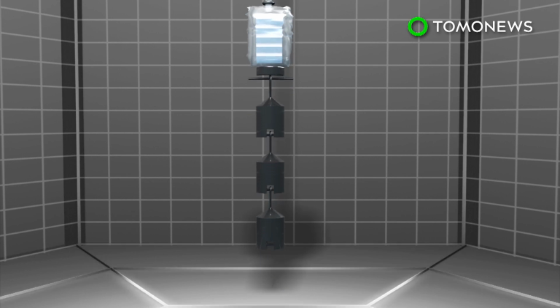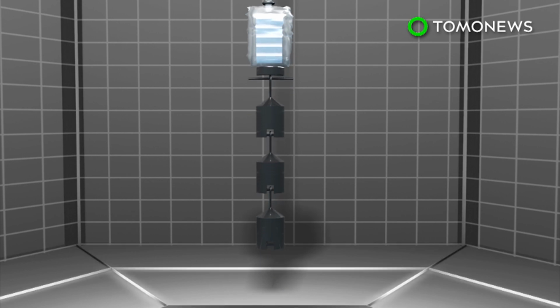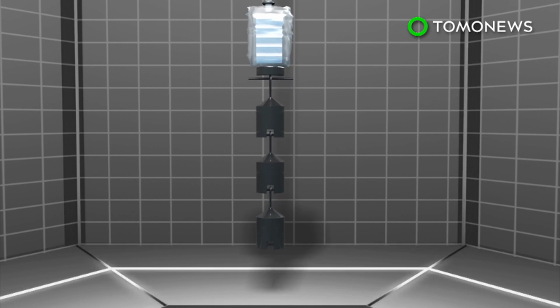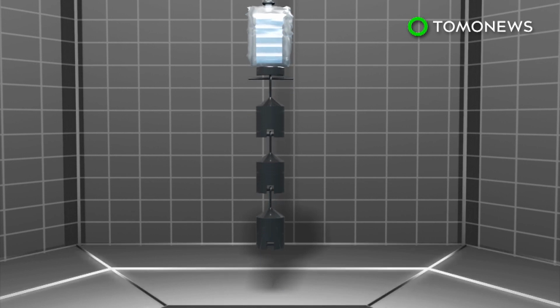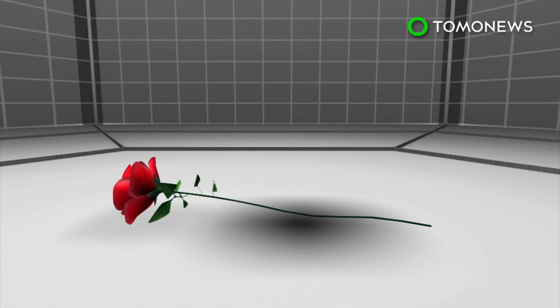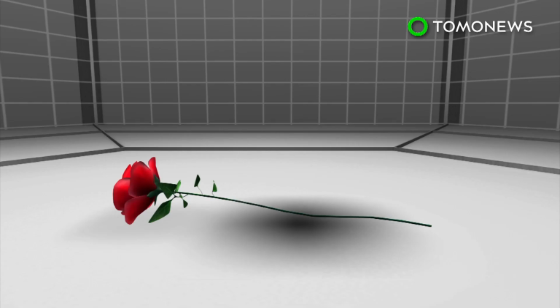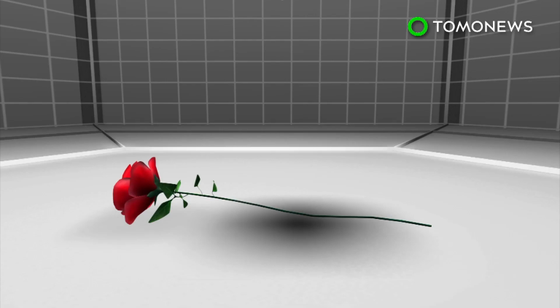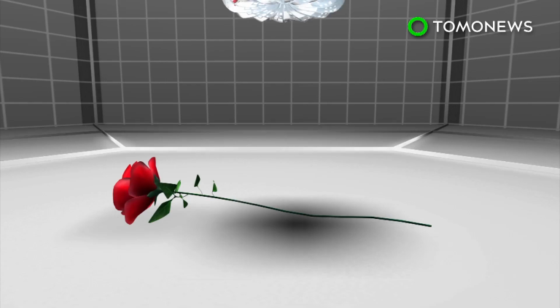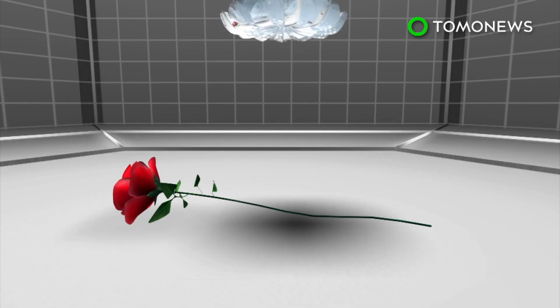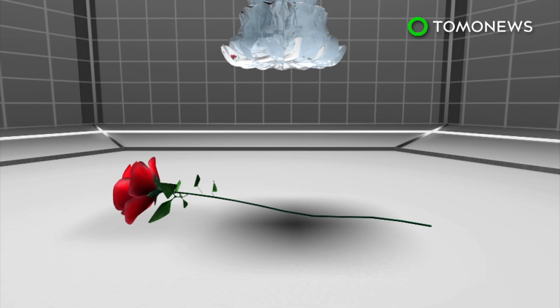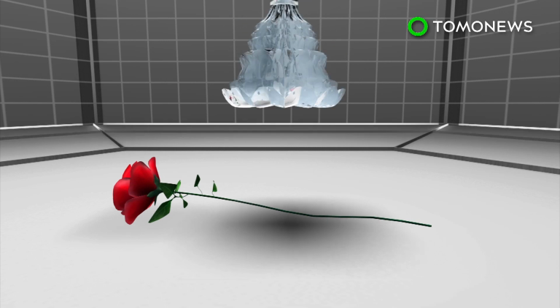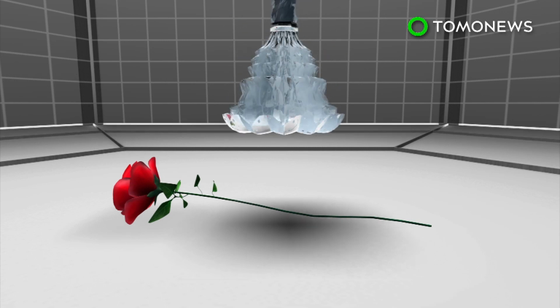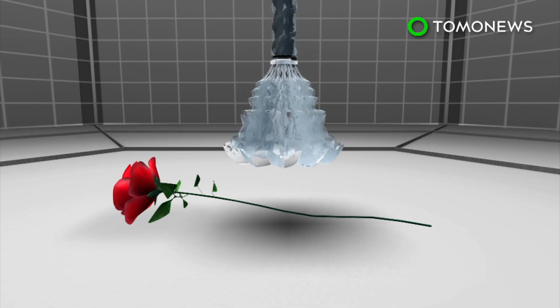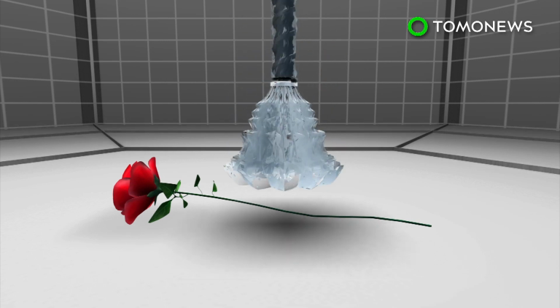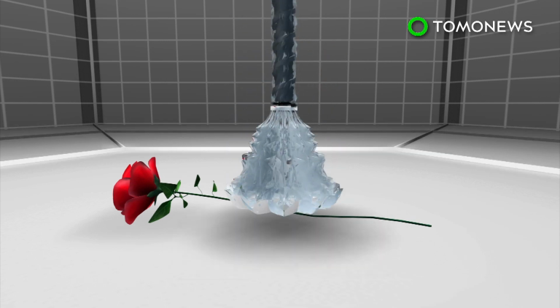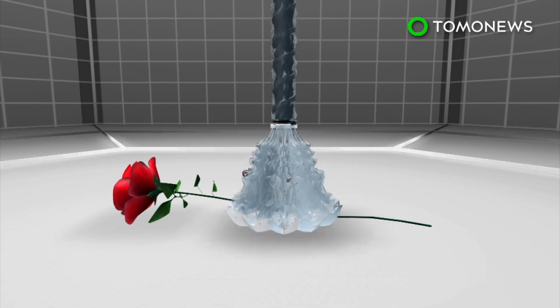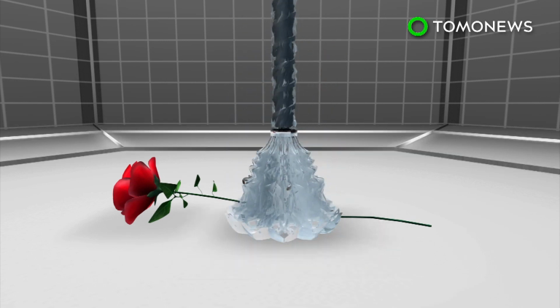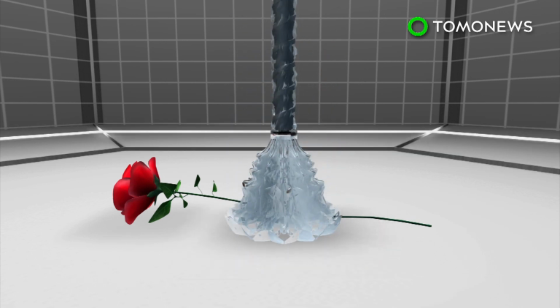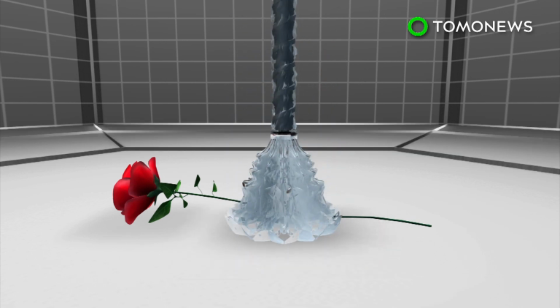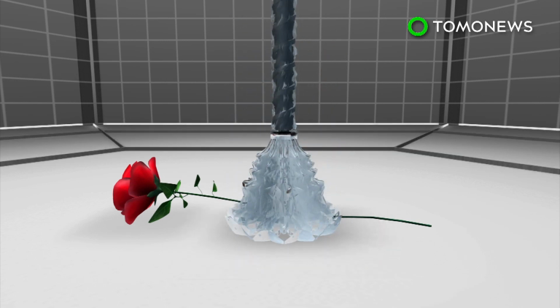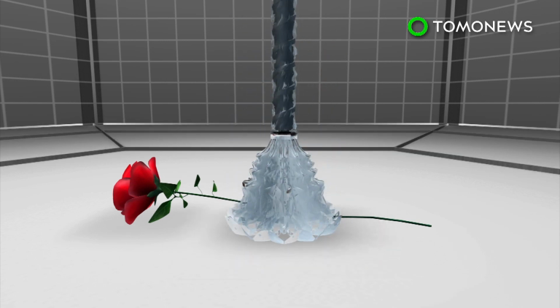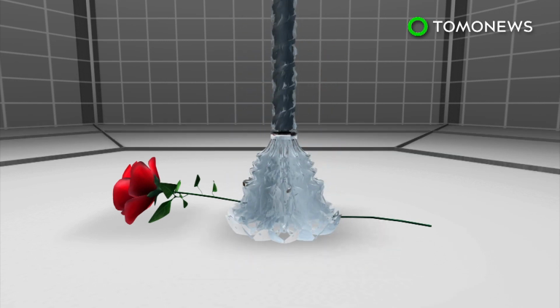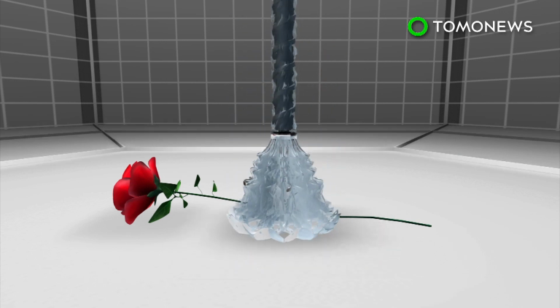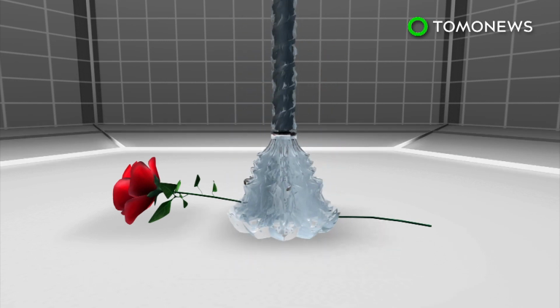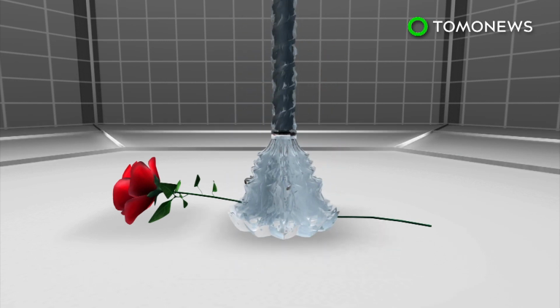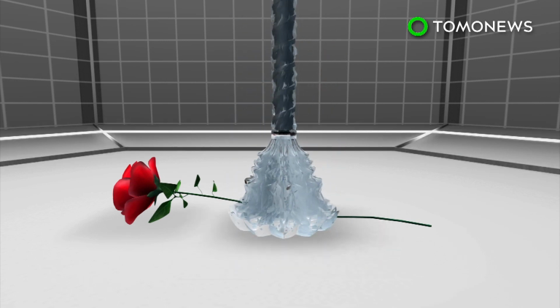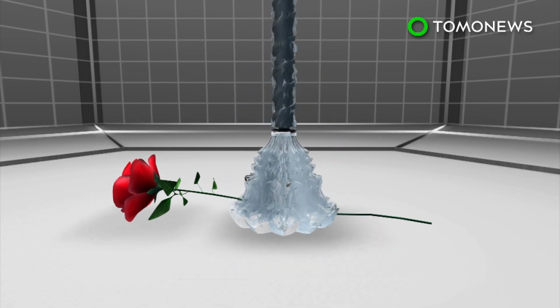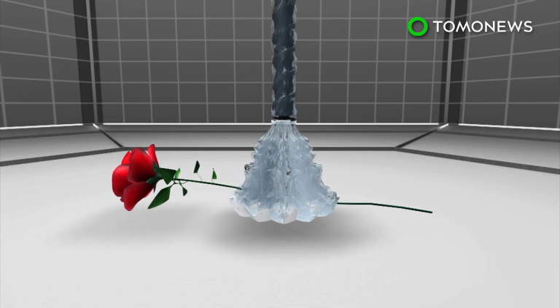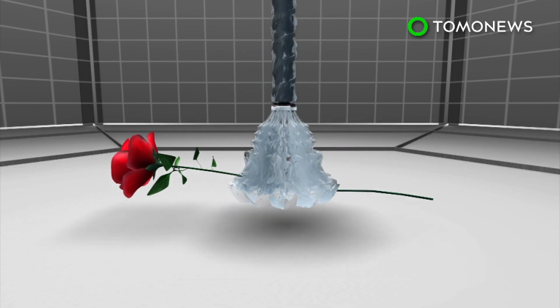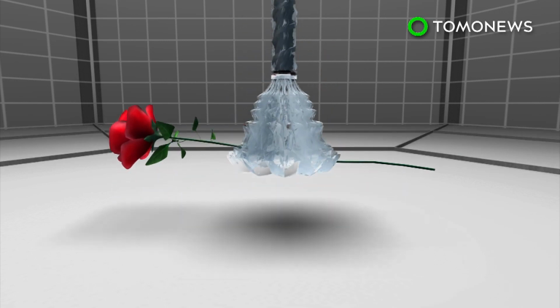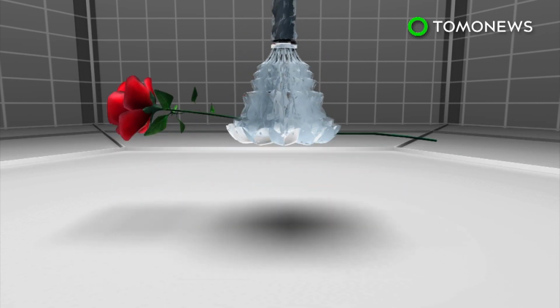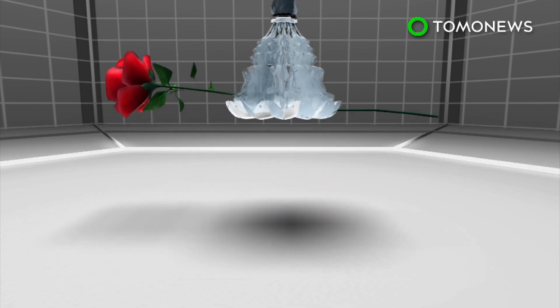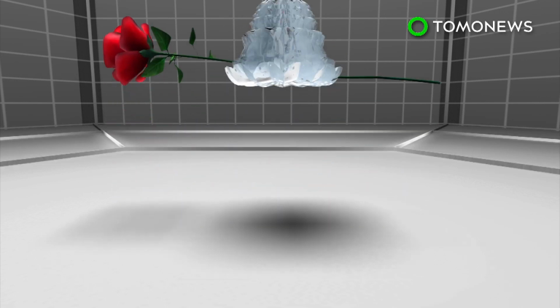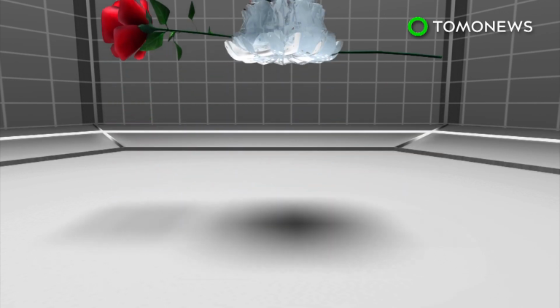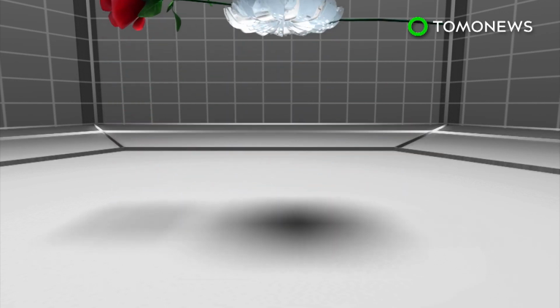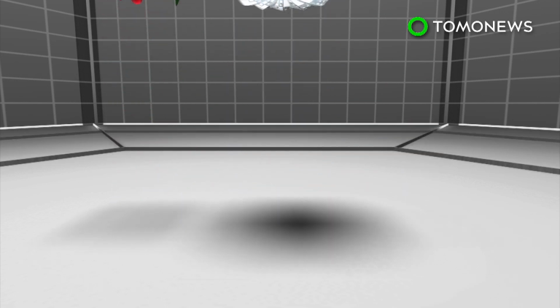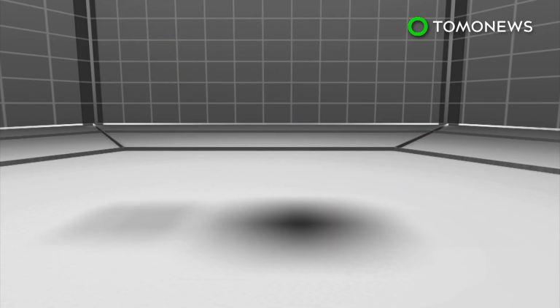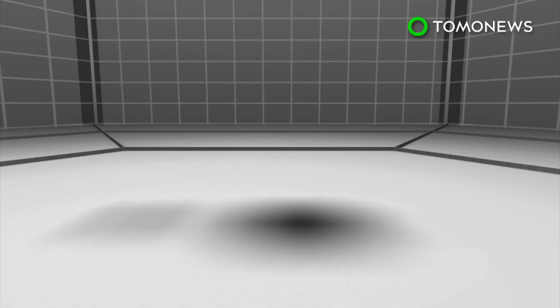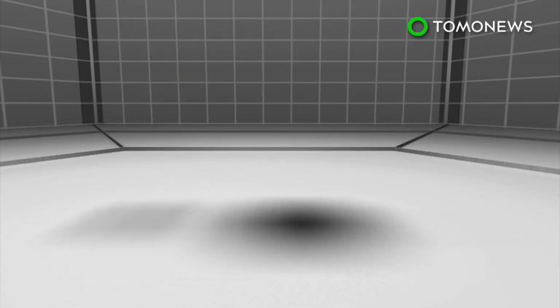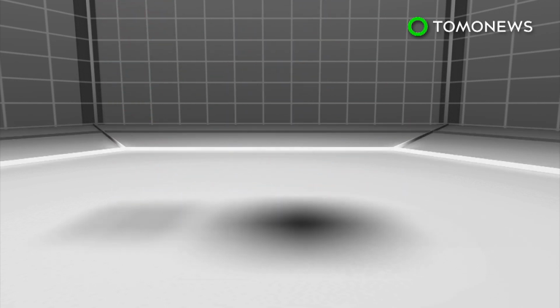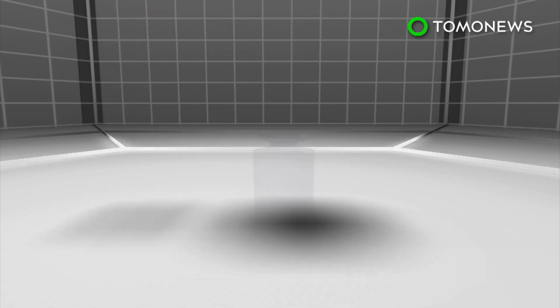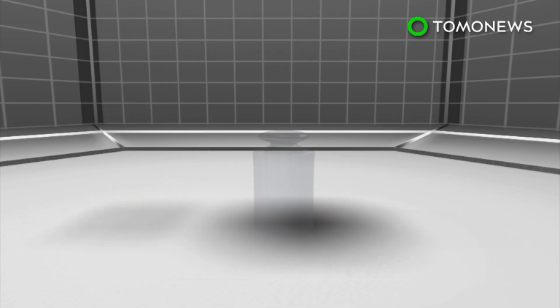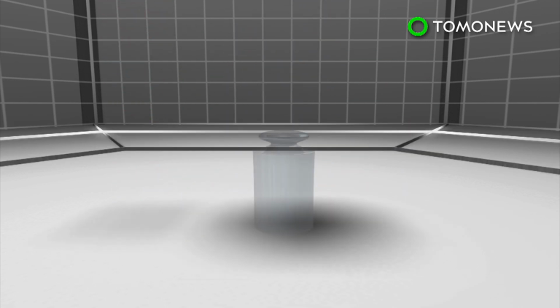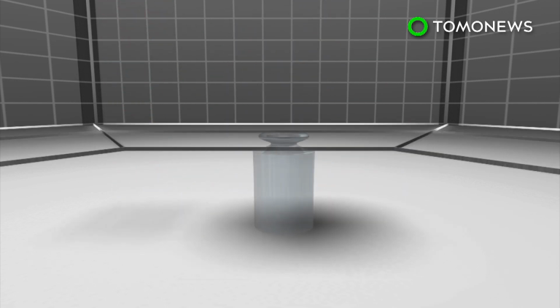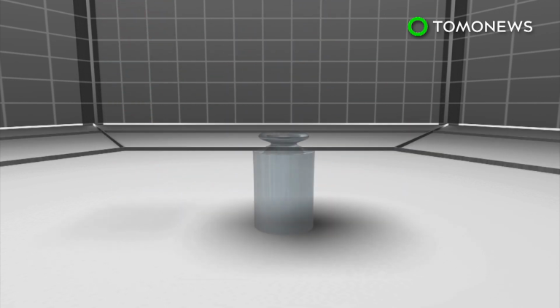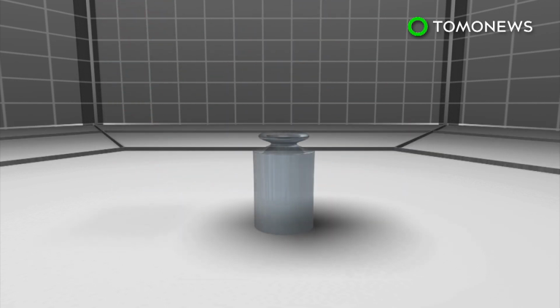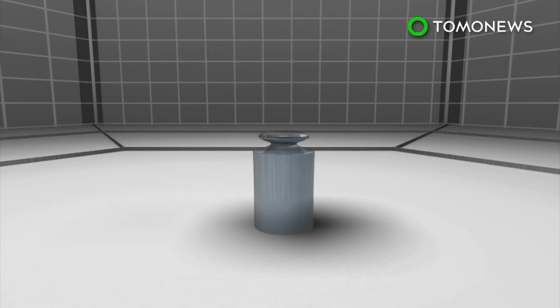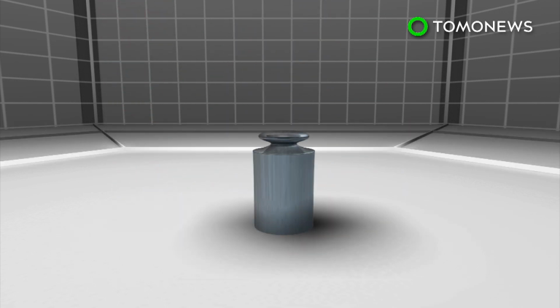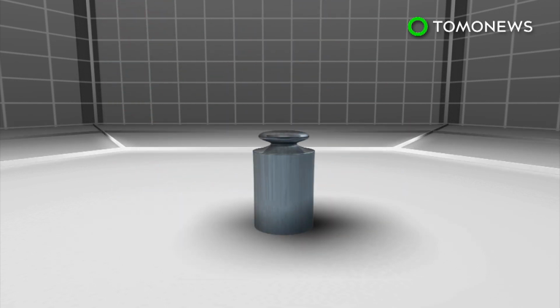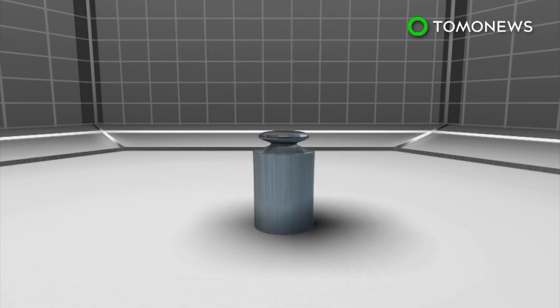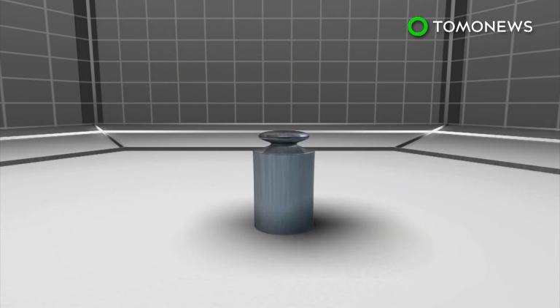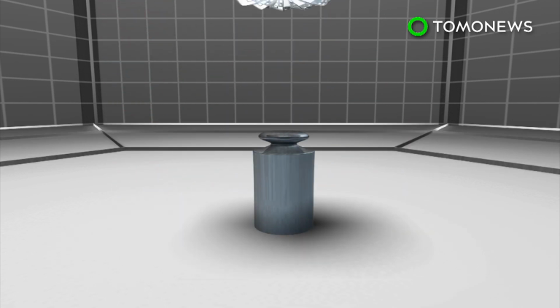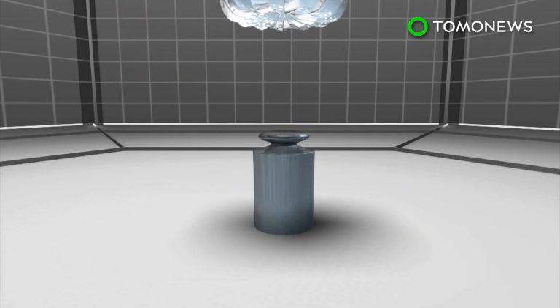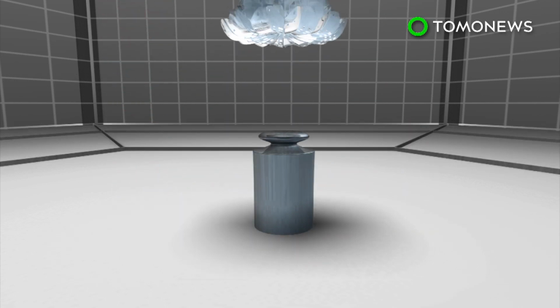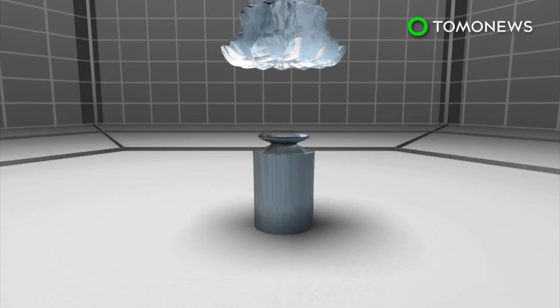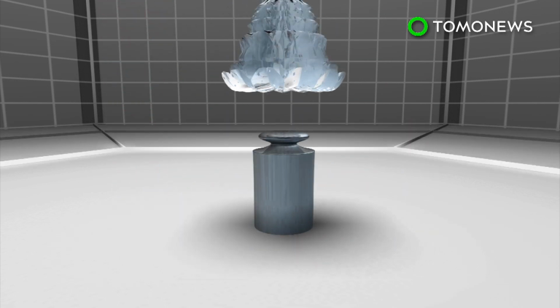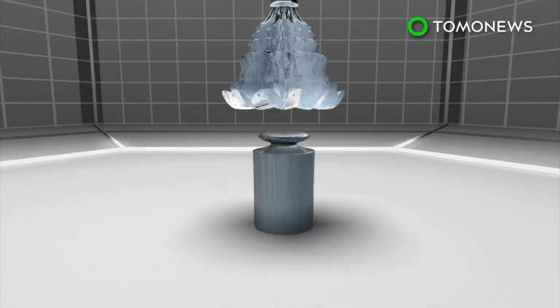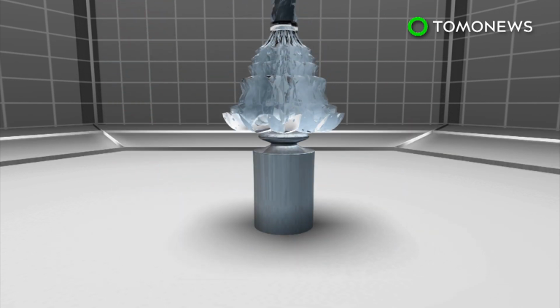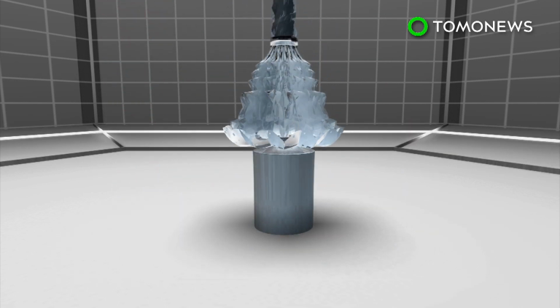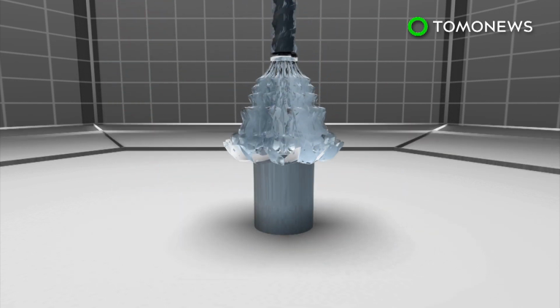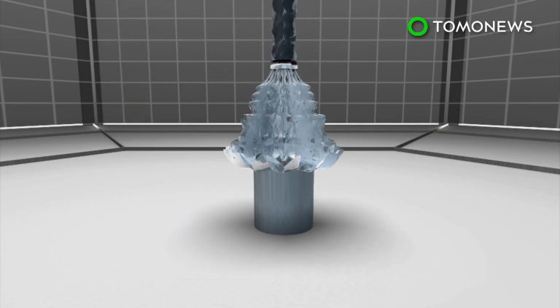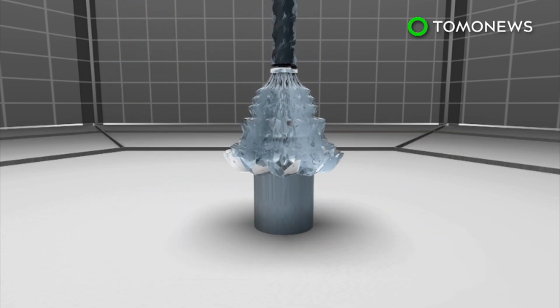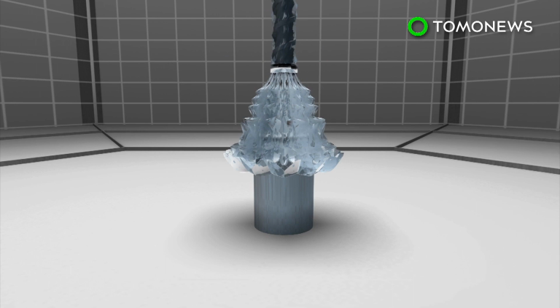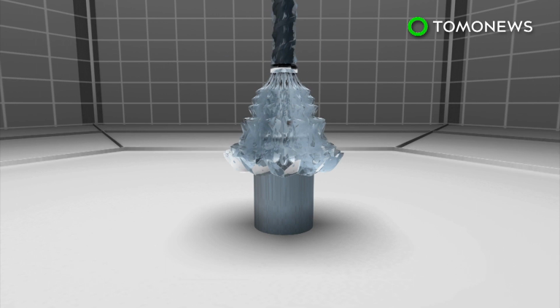Soft robotic limbs could be used in the future on small scales within the body, or on large scales for outer space construction.